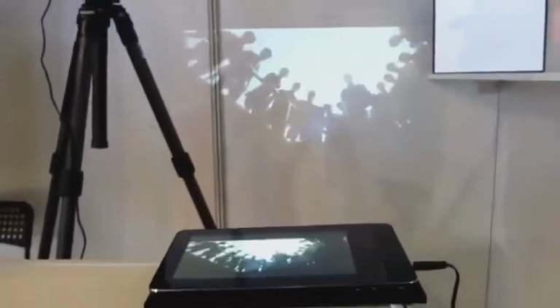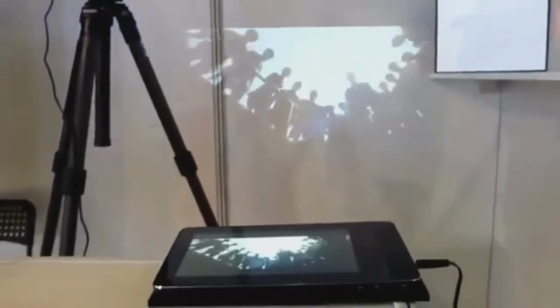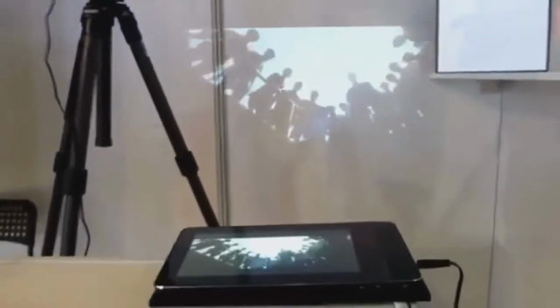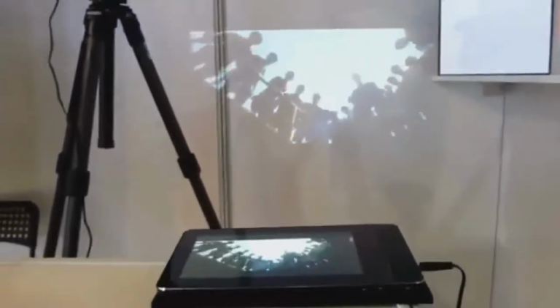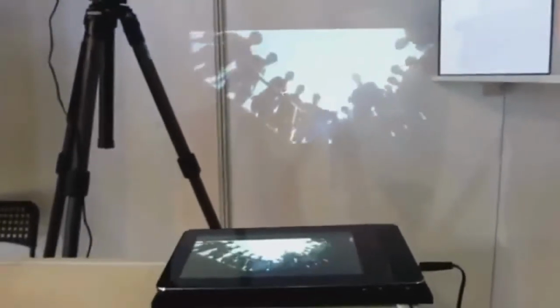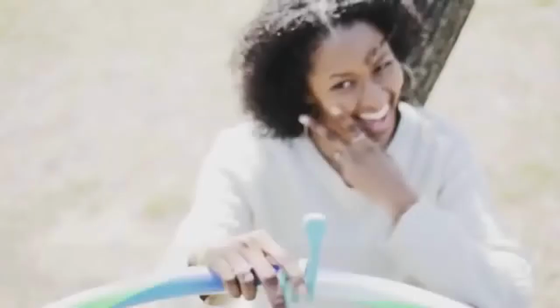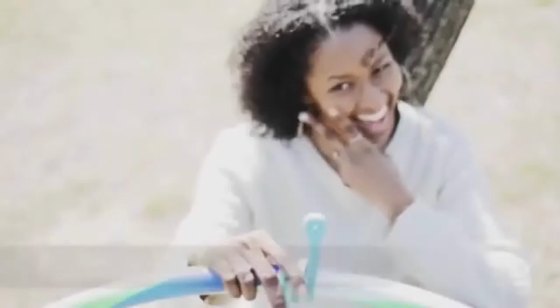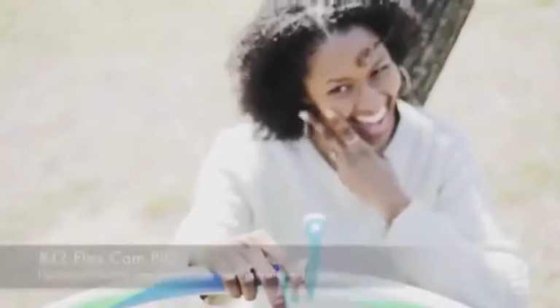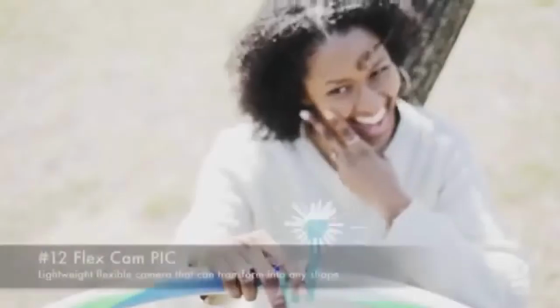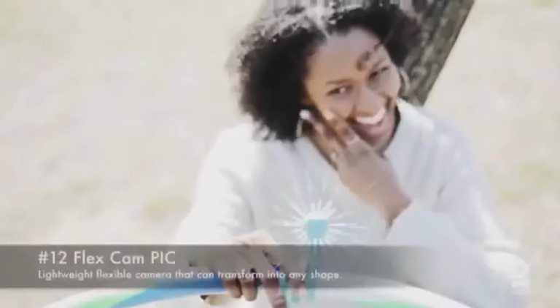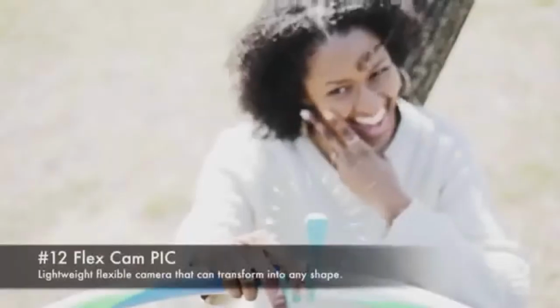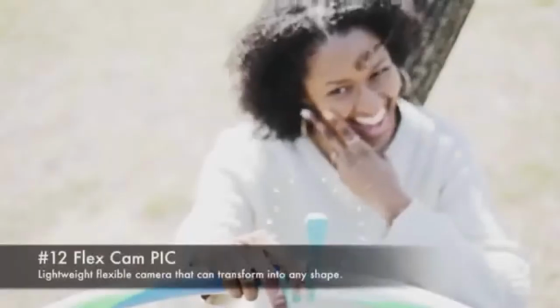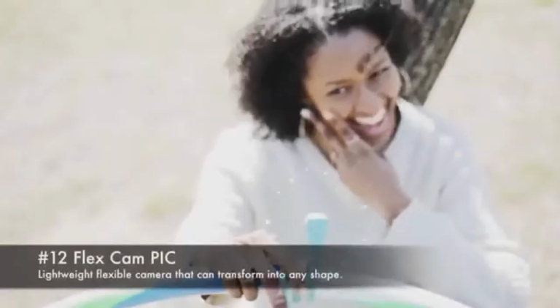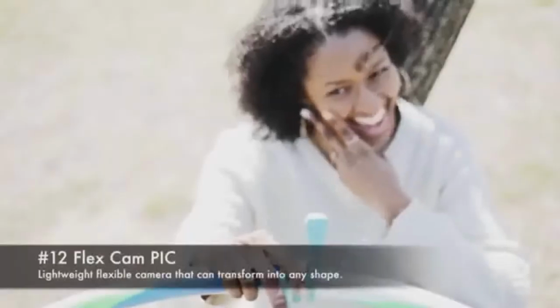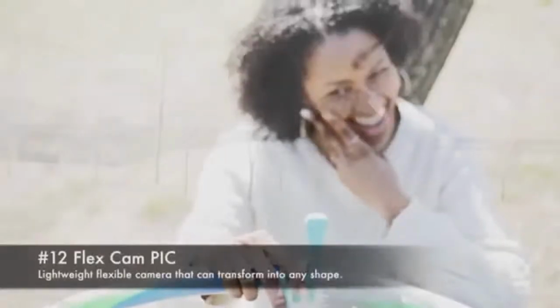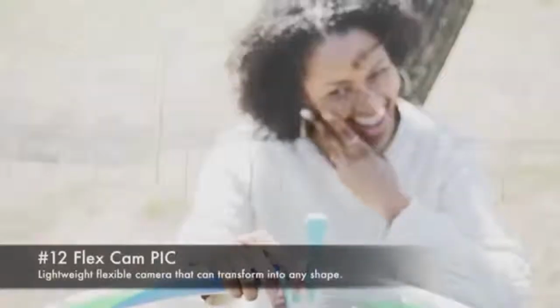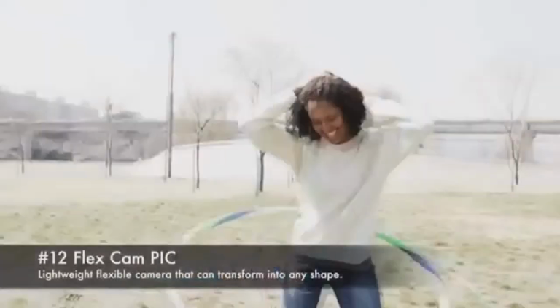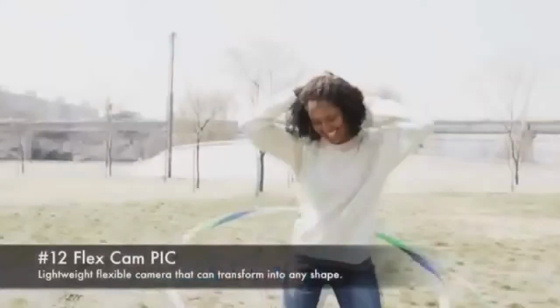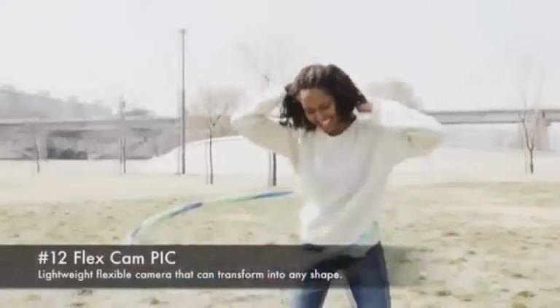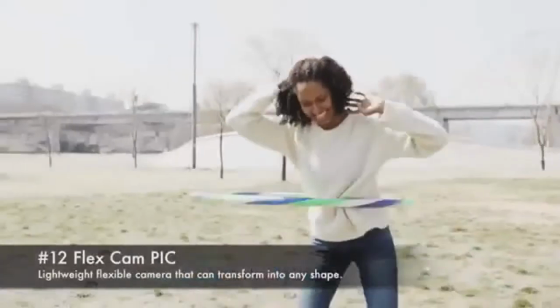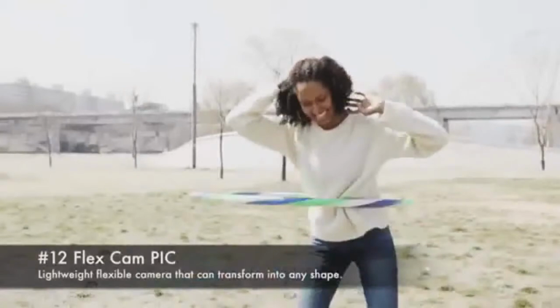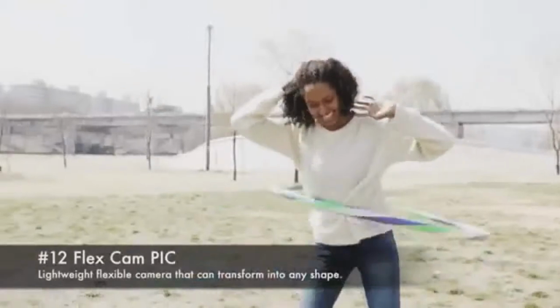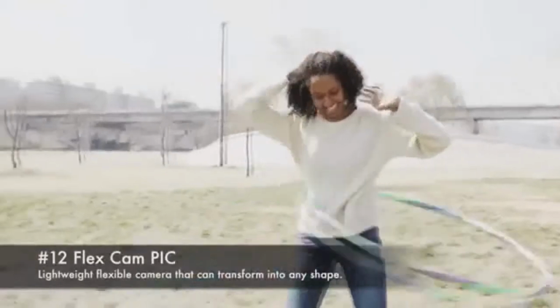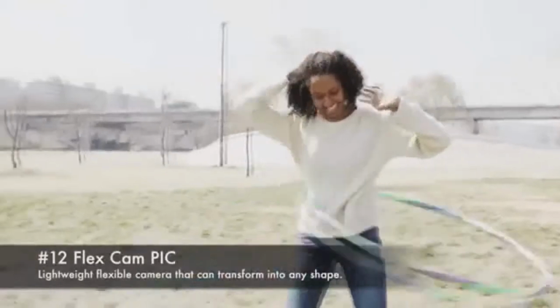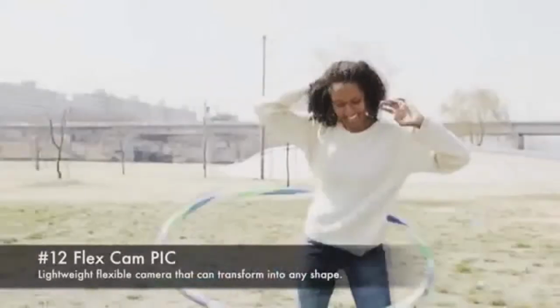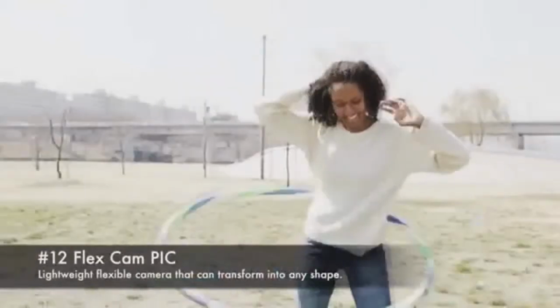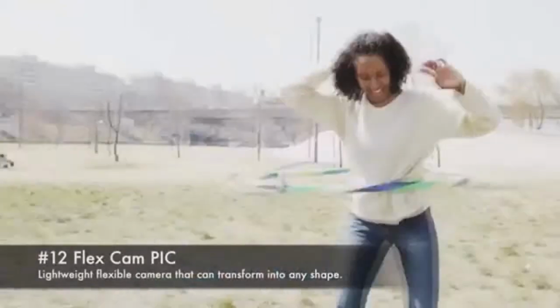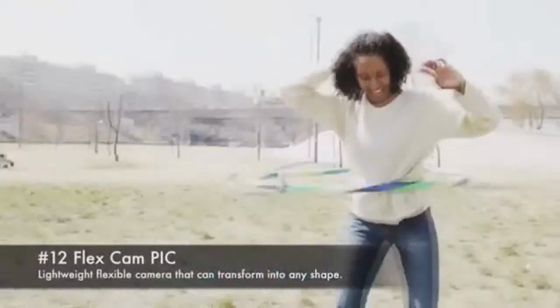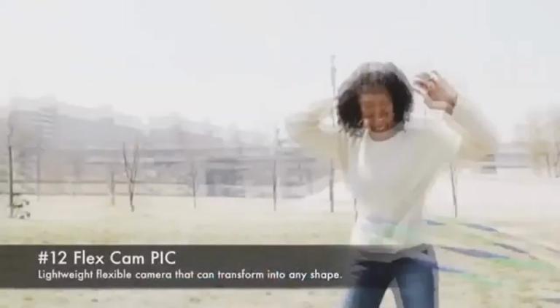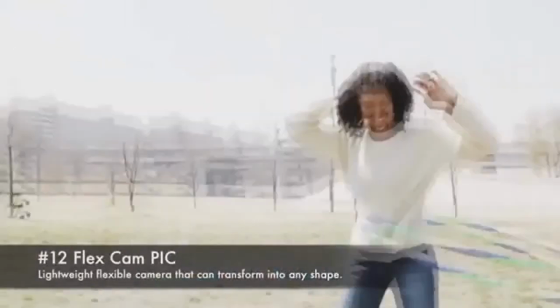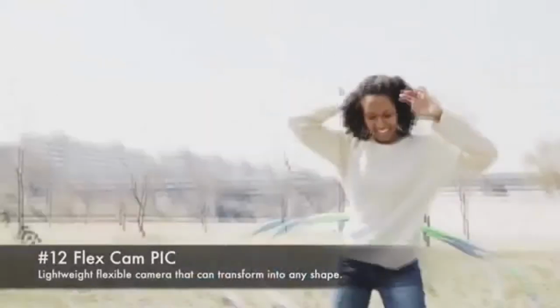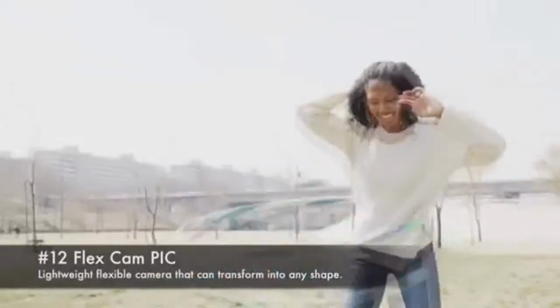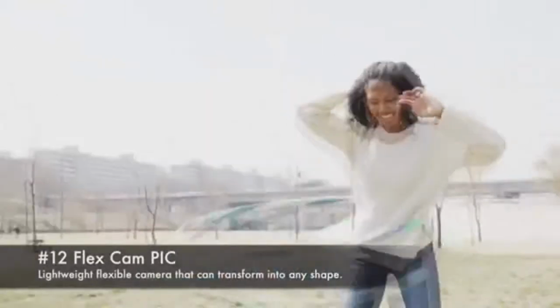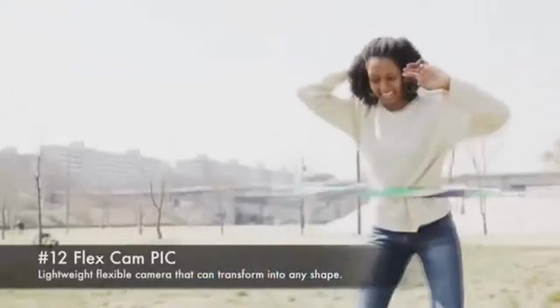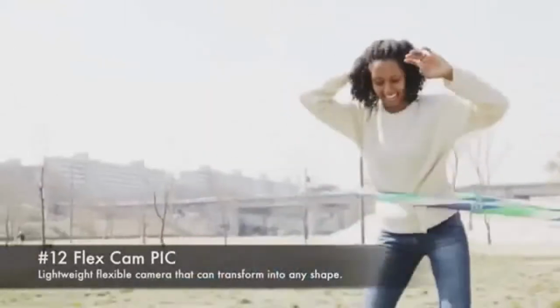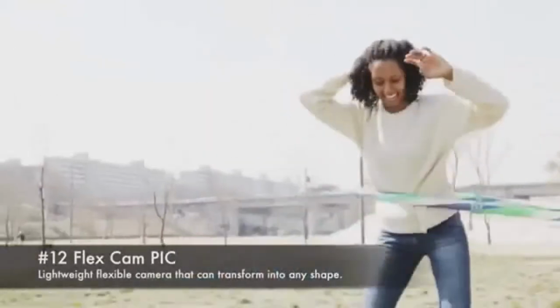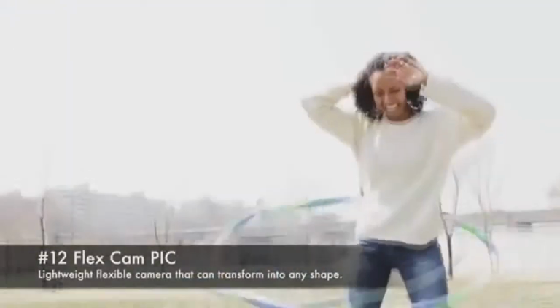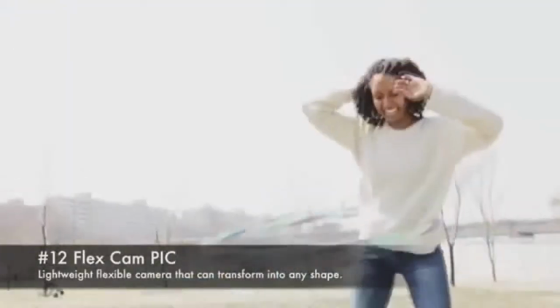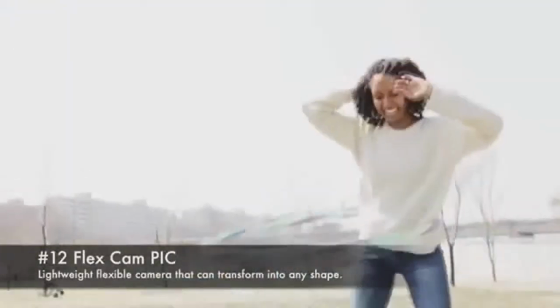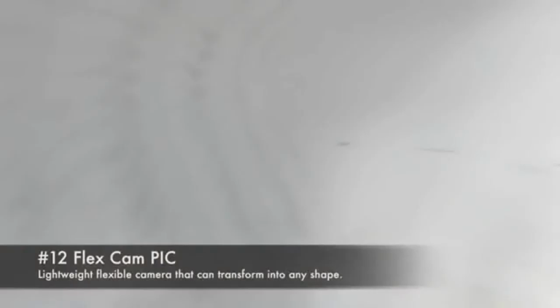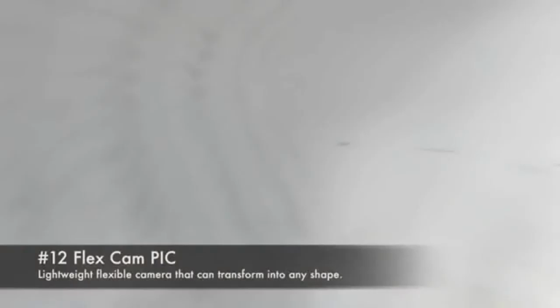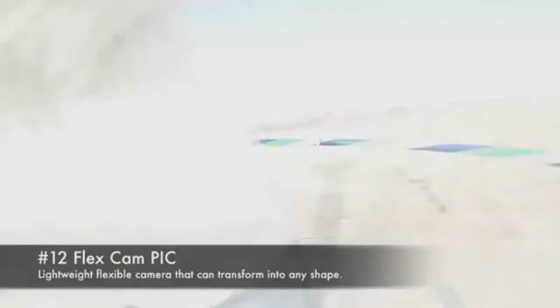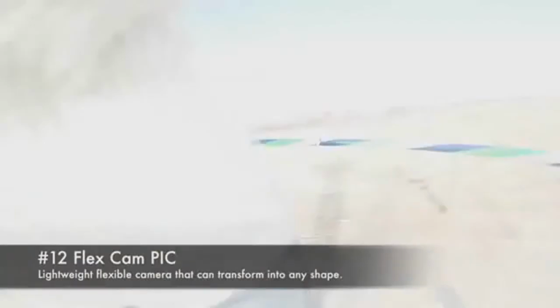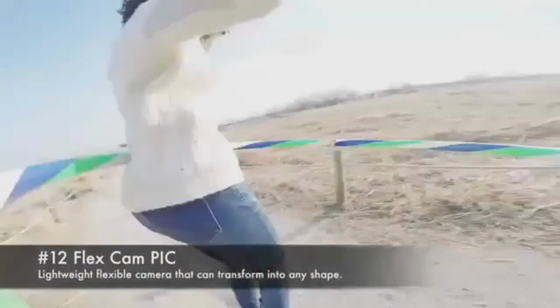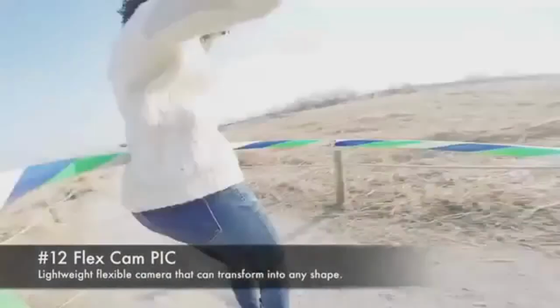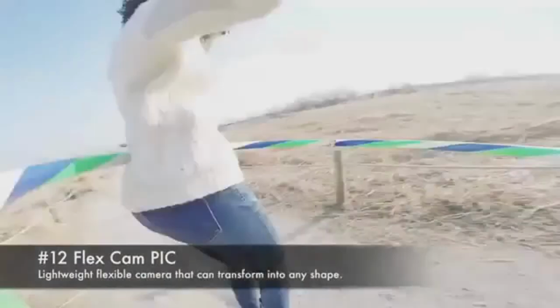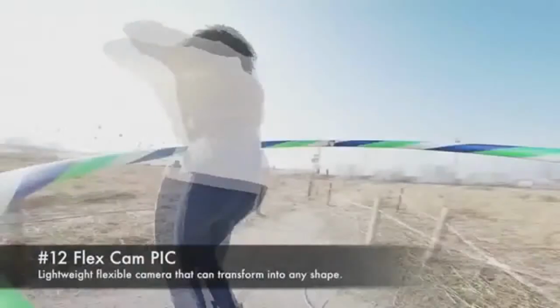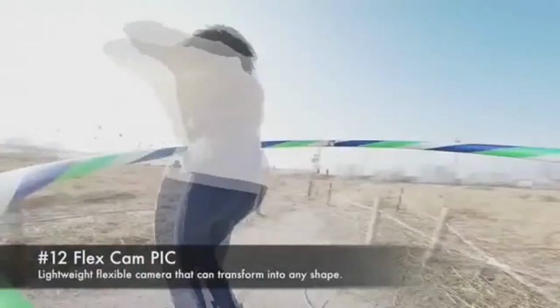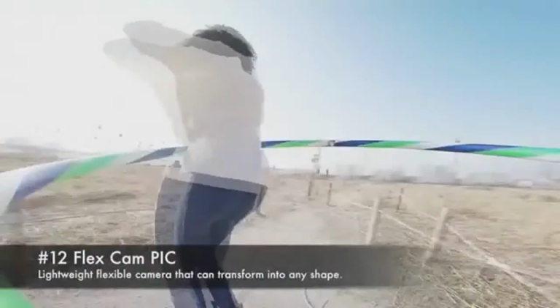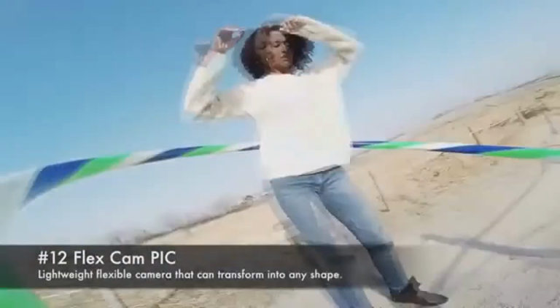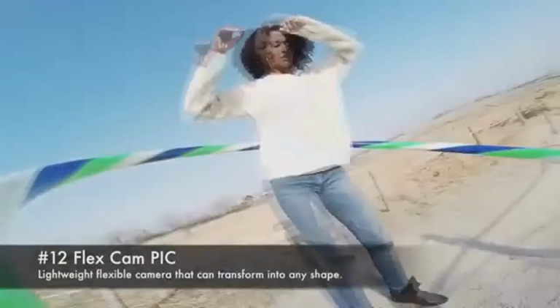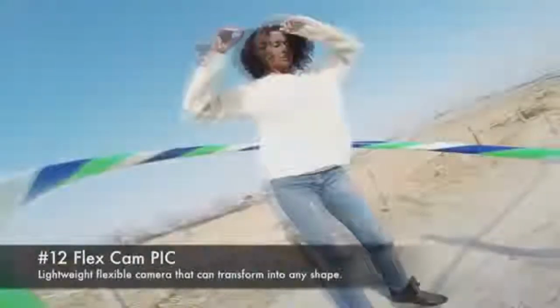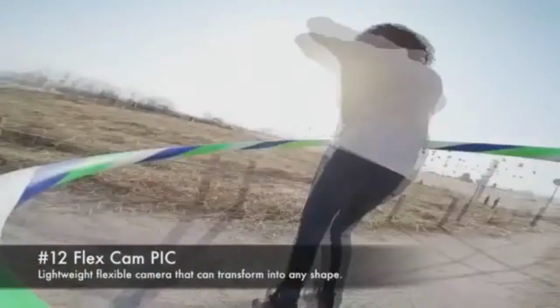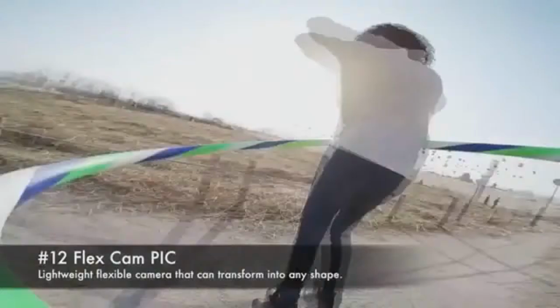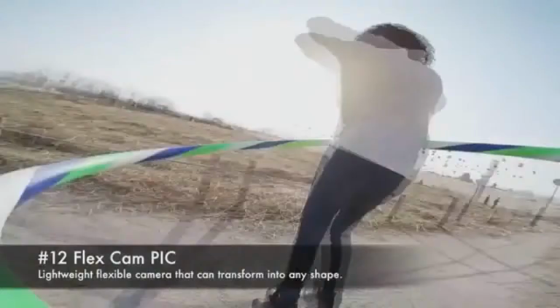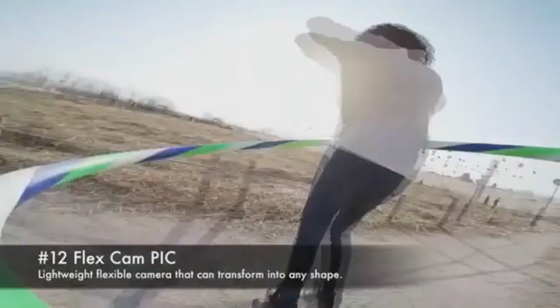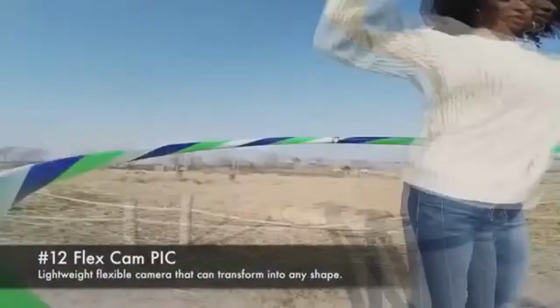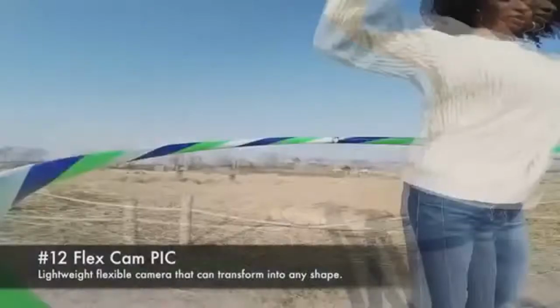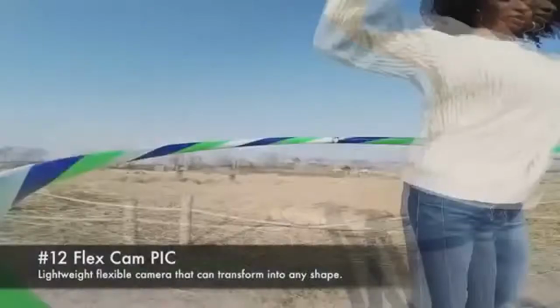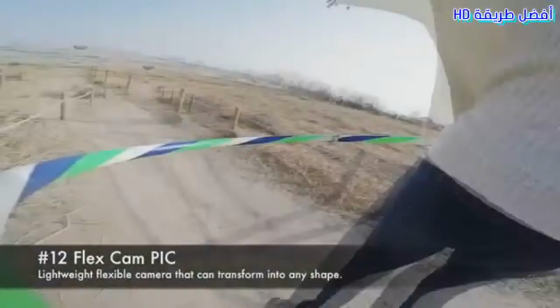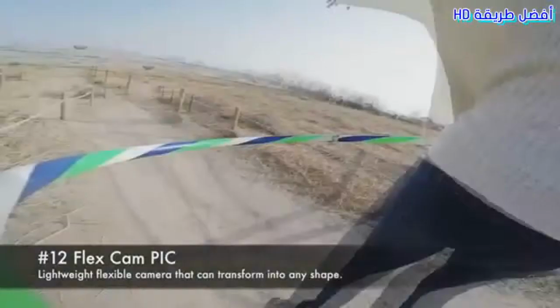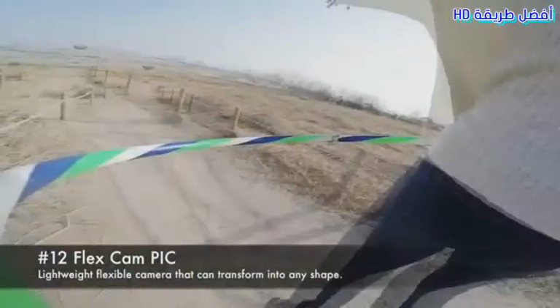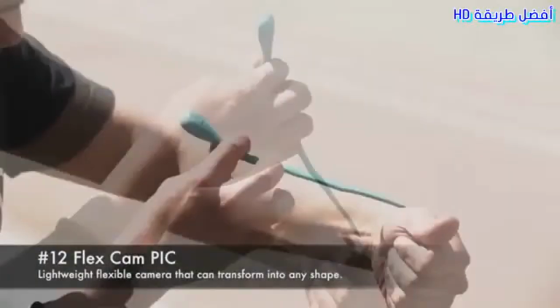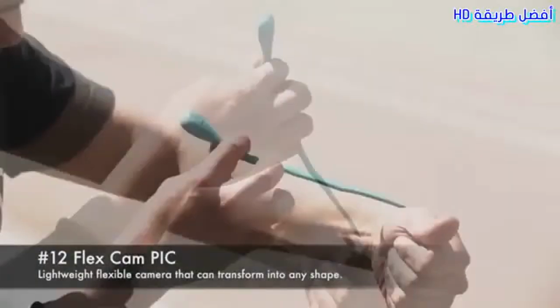Flexcam PIC. A lightweight flexible camera that can transform into any shape.